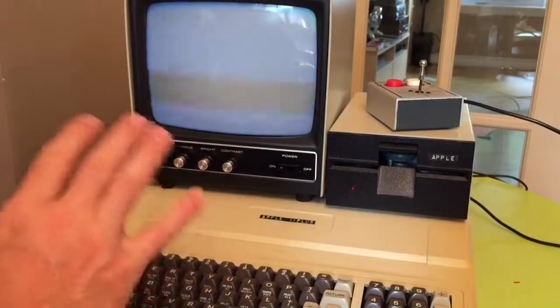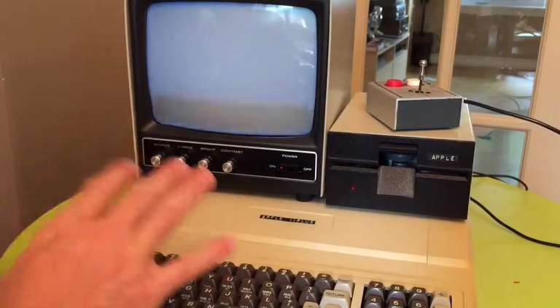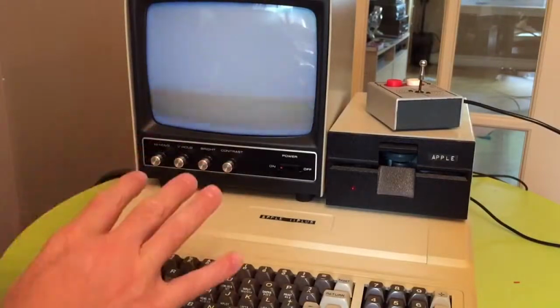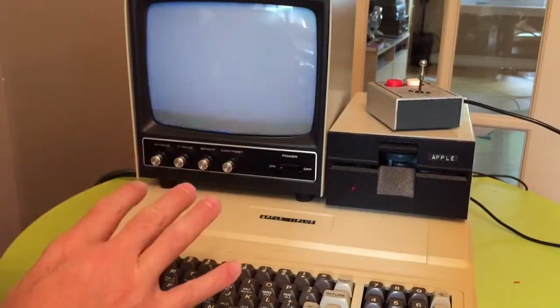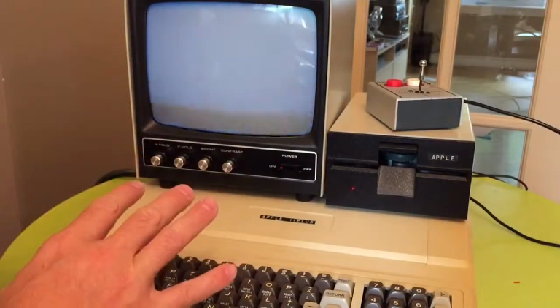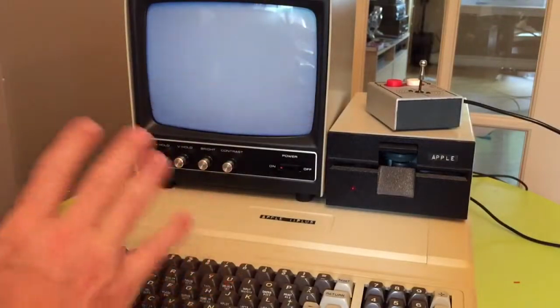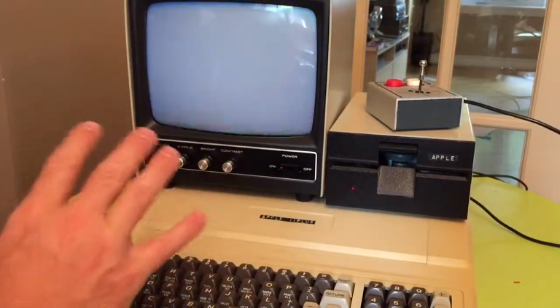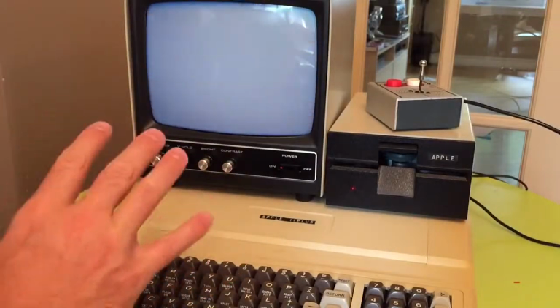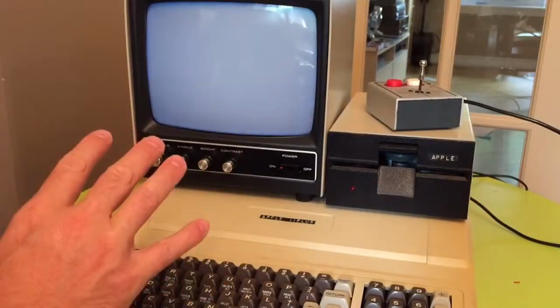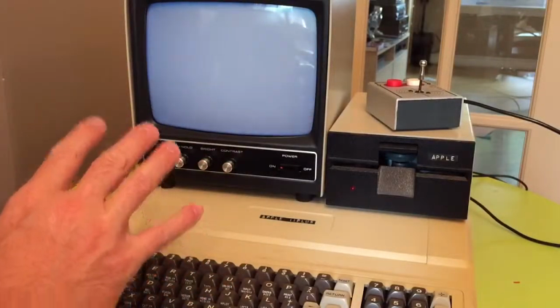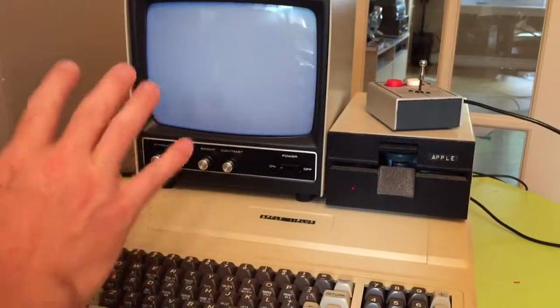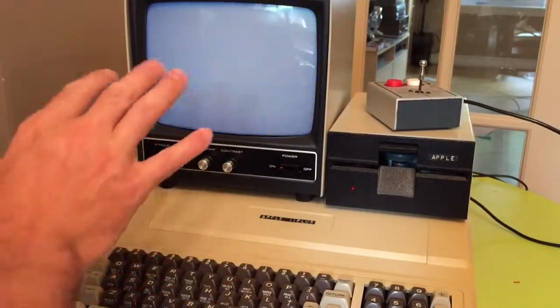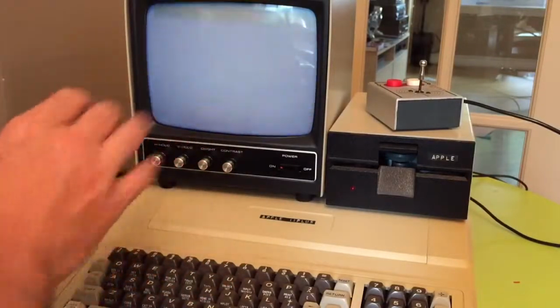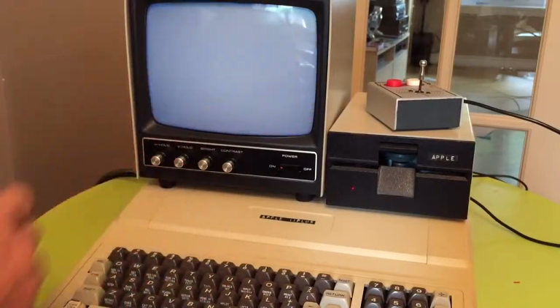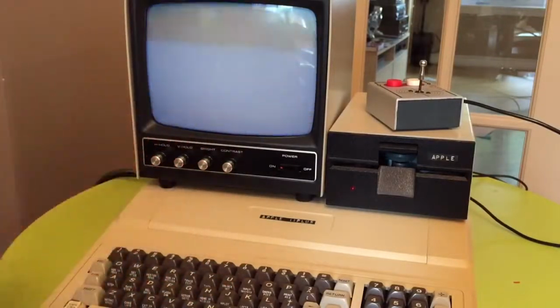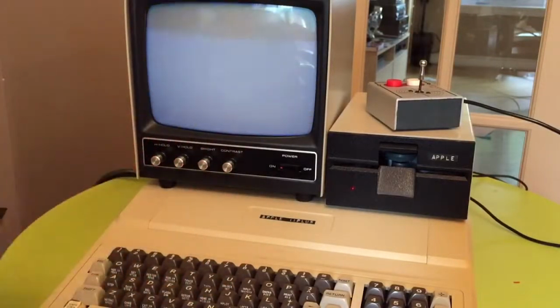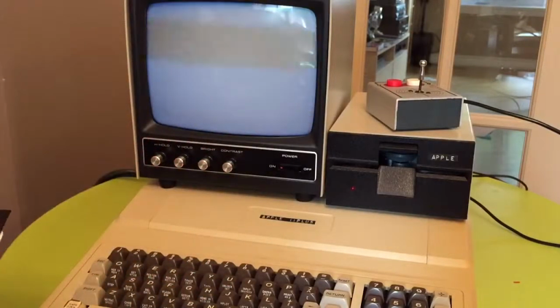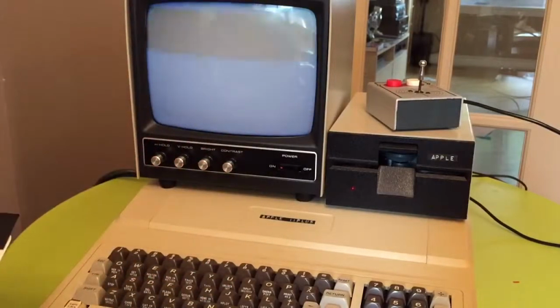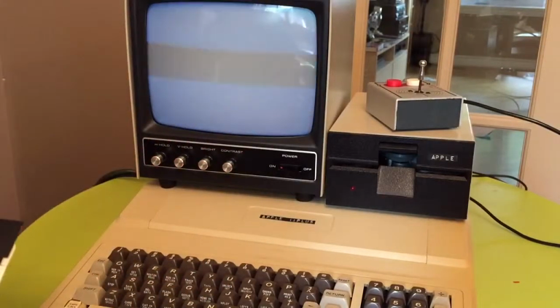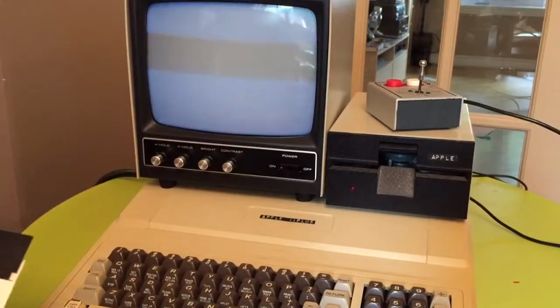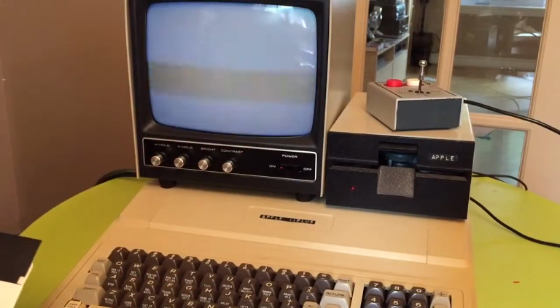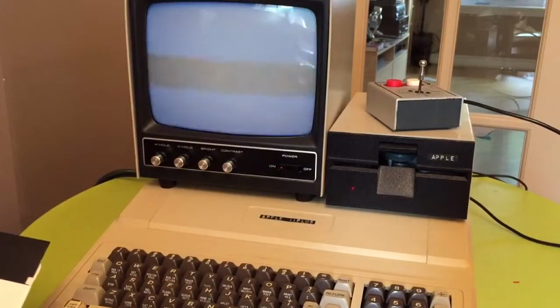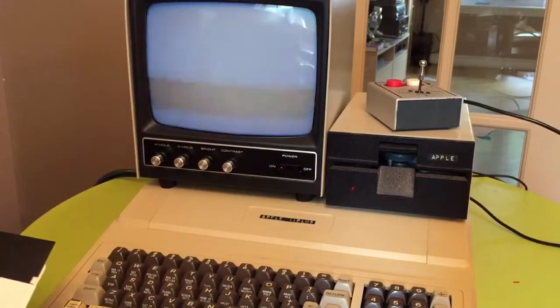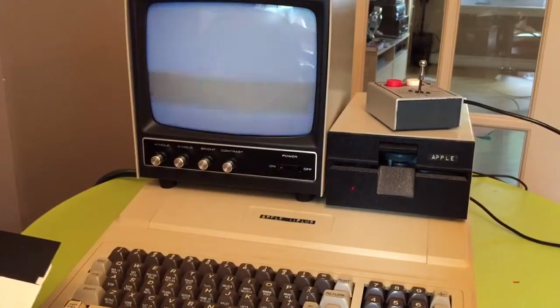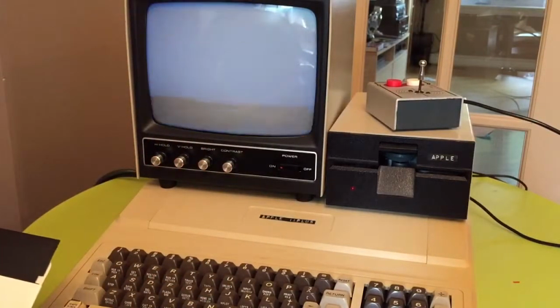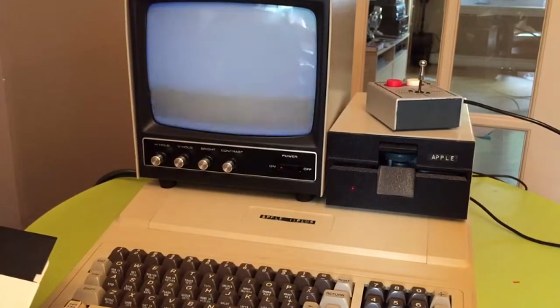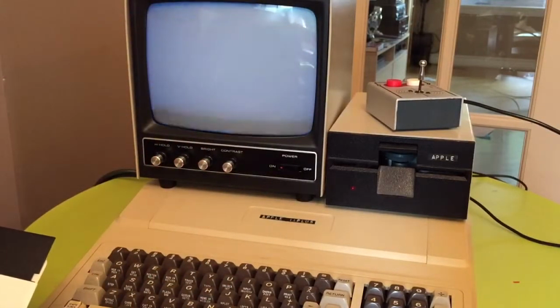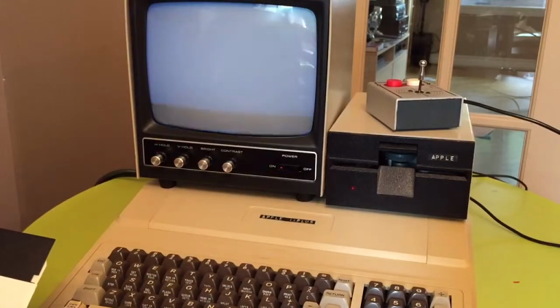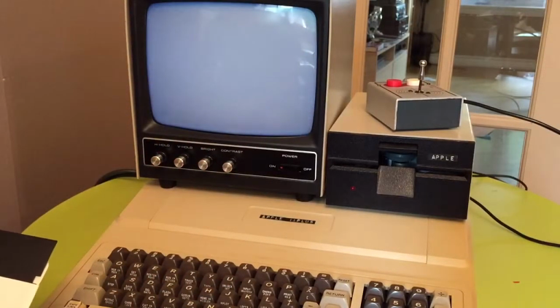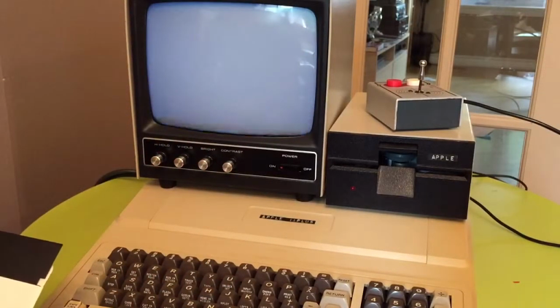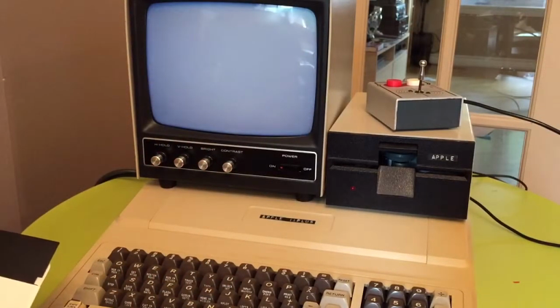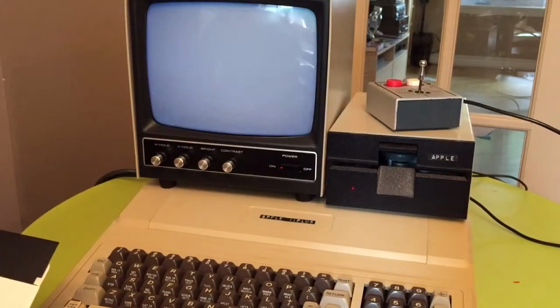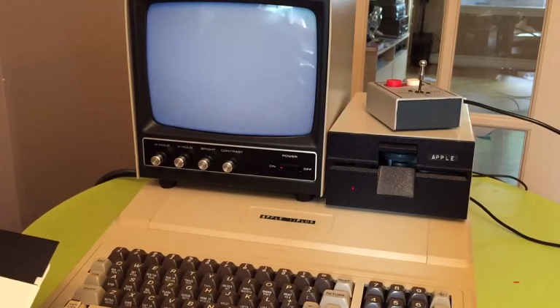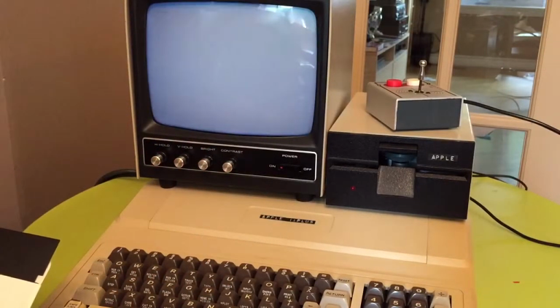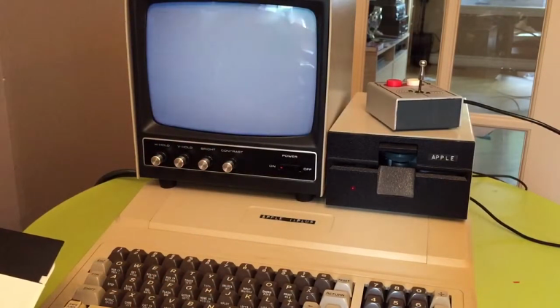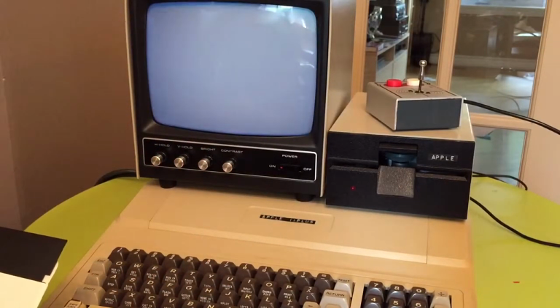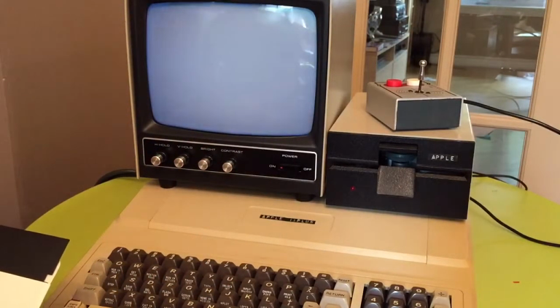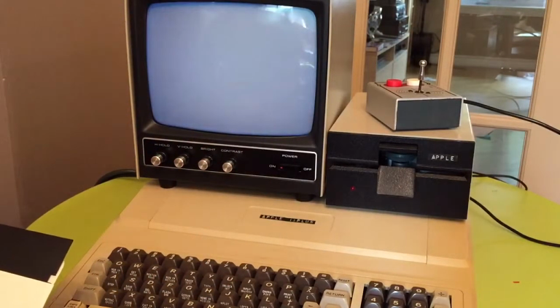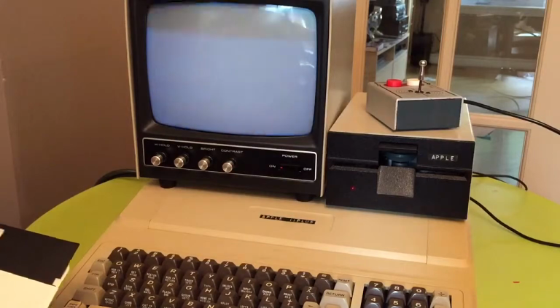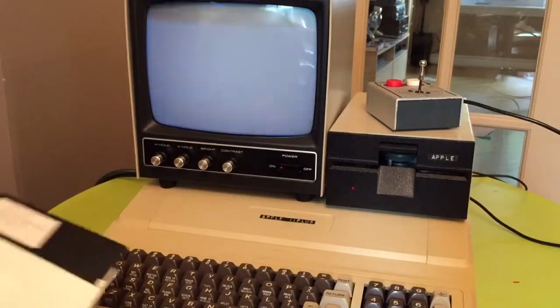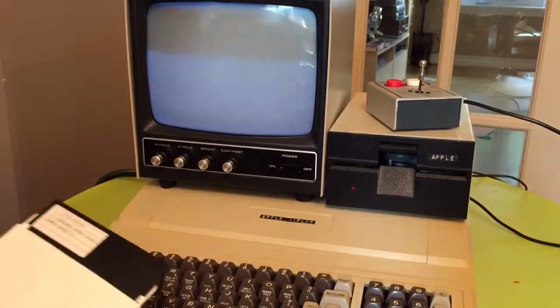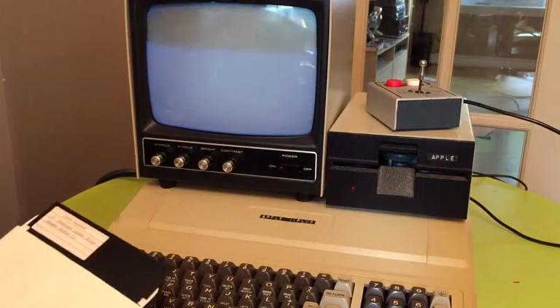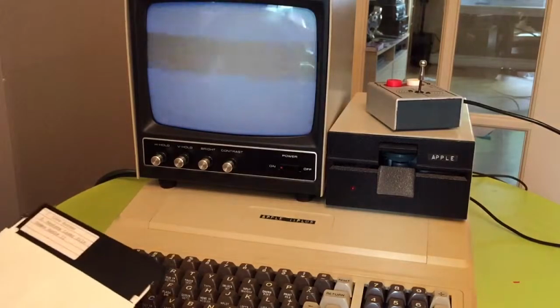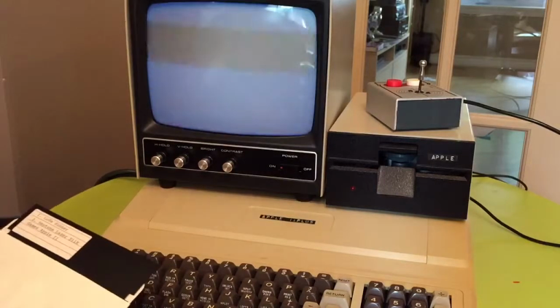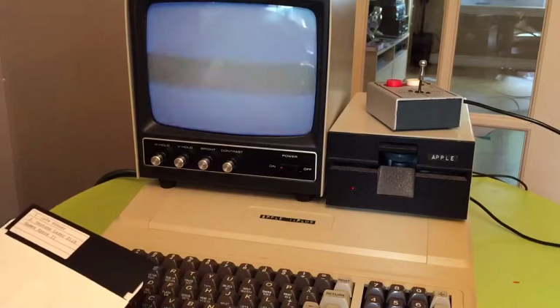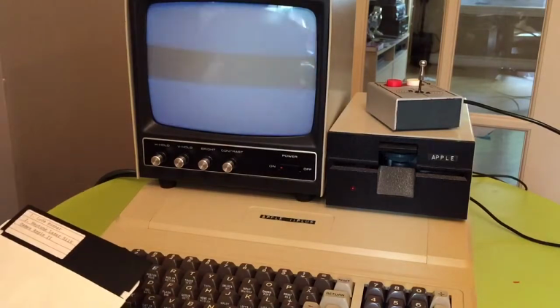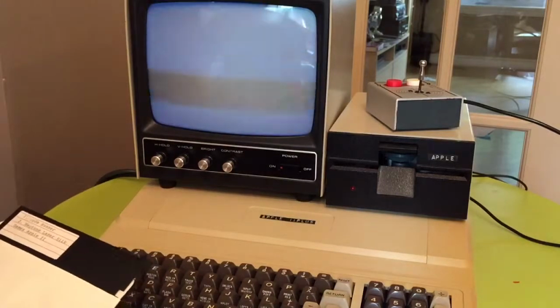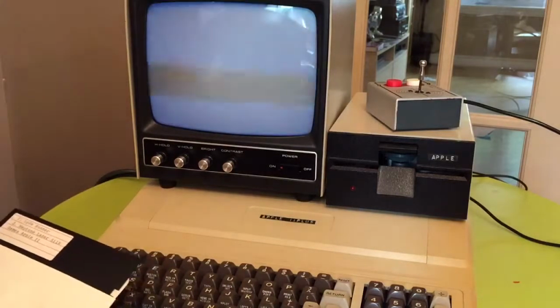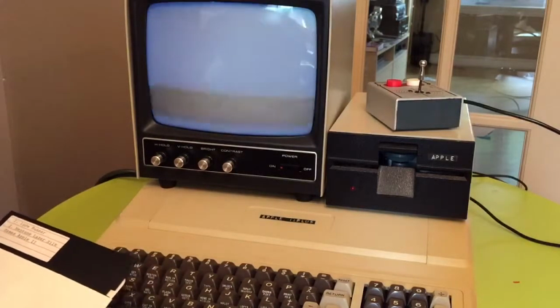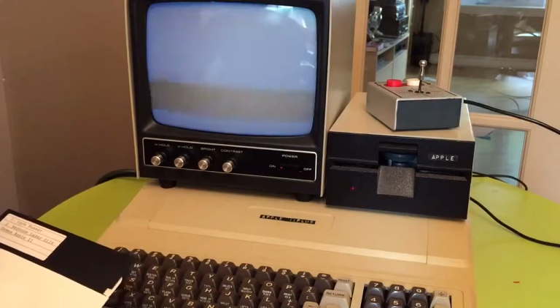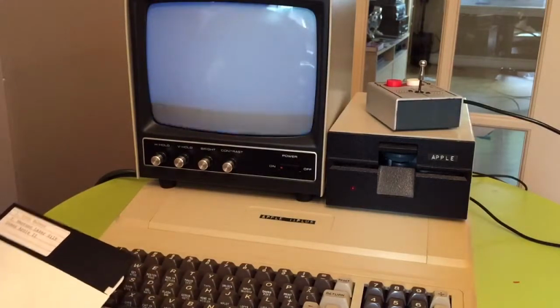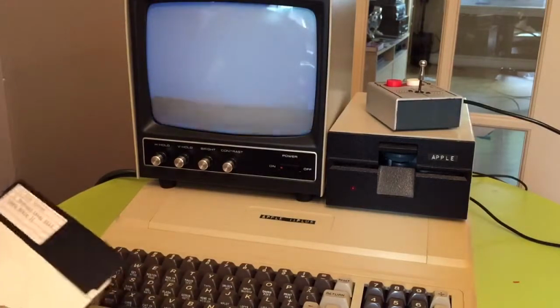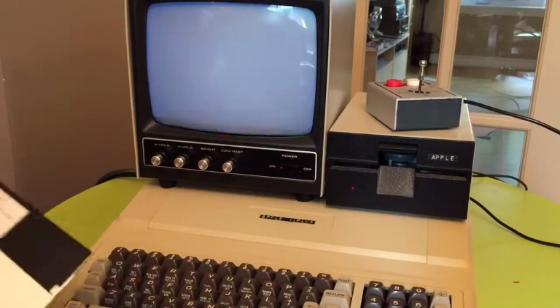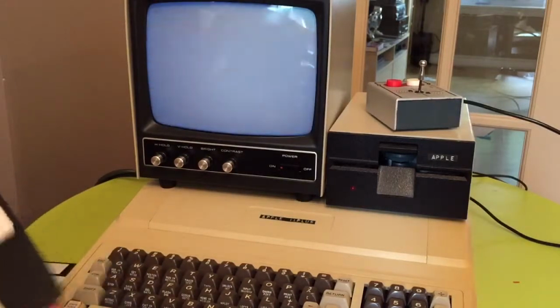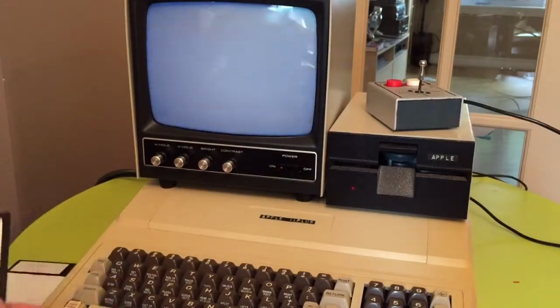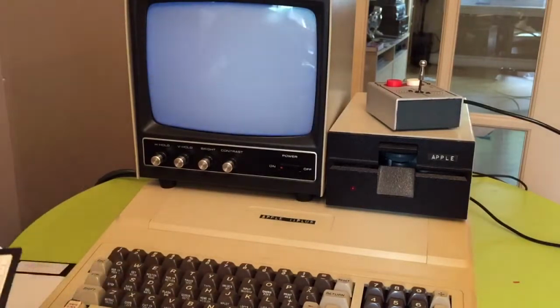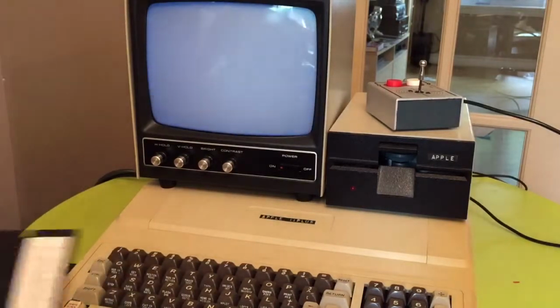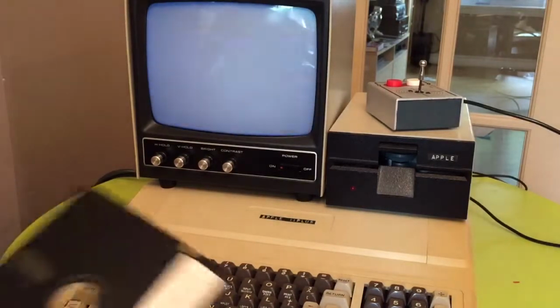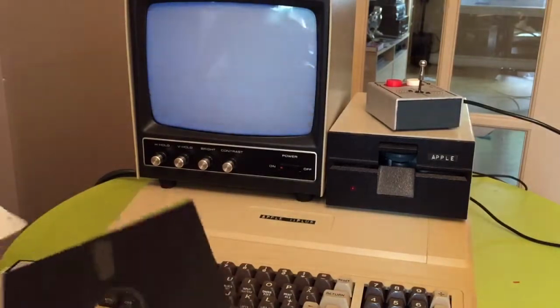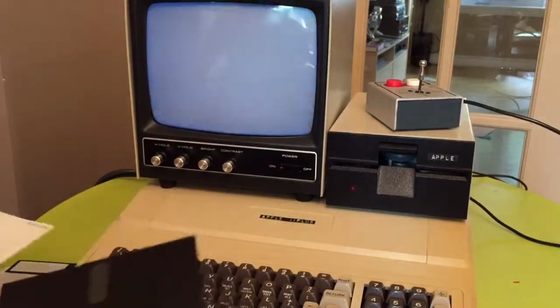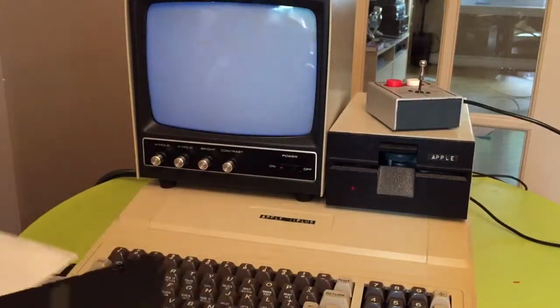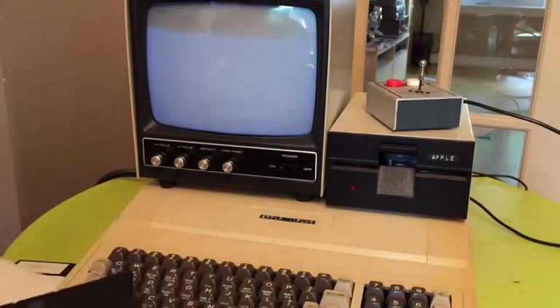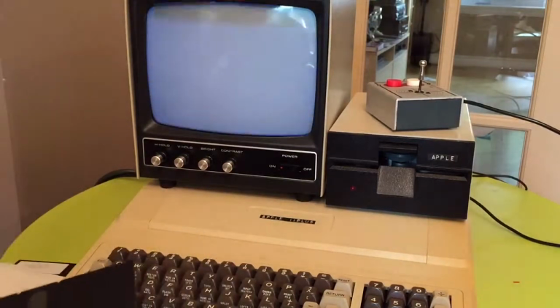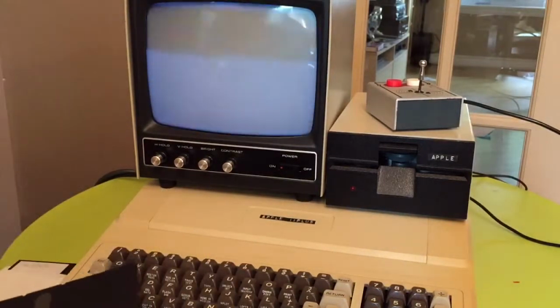This sale does not include the monitor — monitor is not for sale. So I'll show you how the machine works.